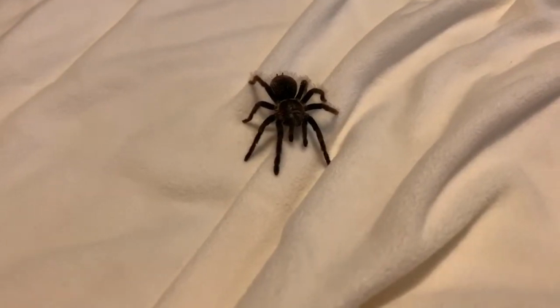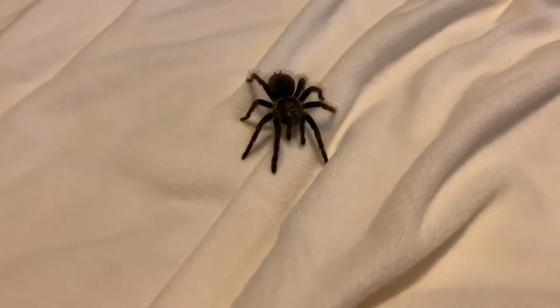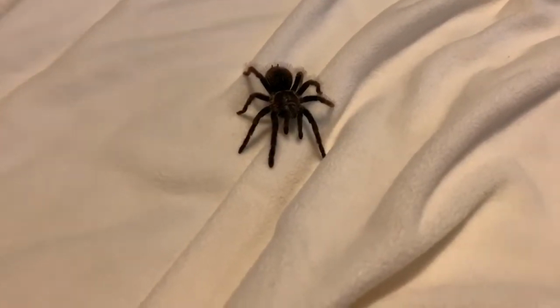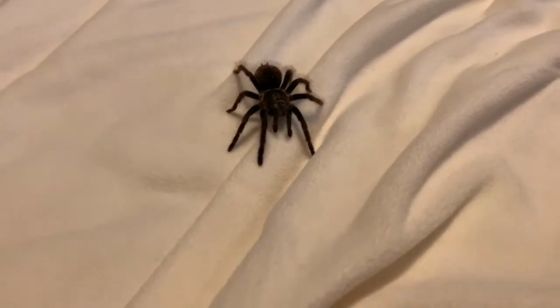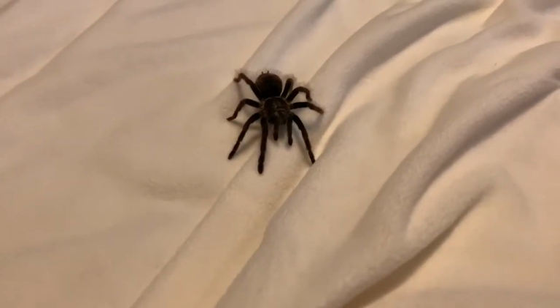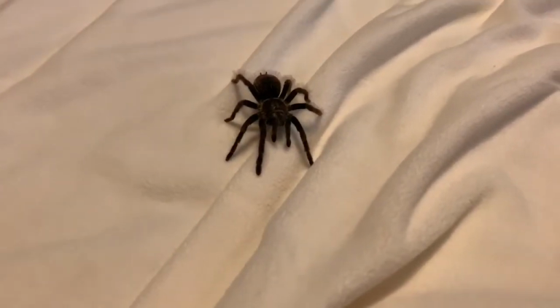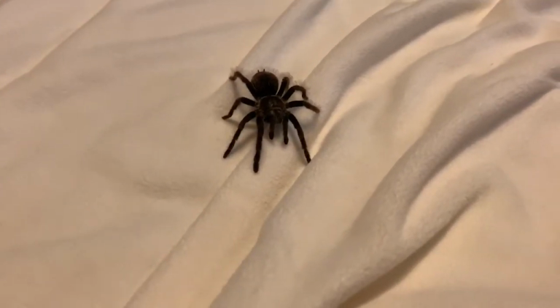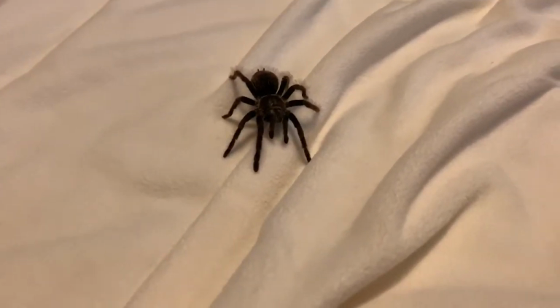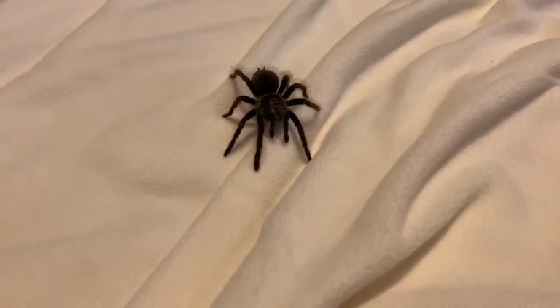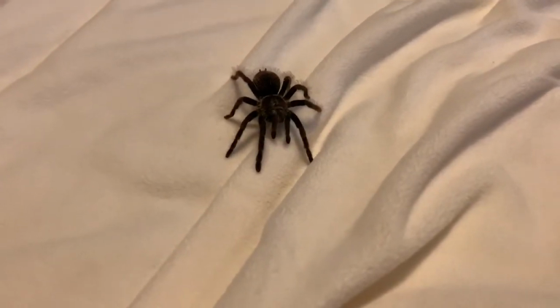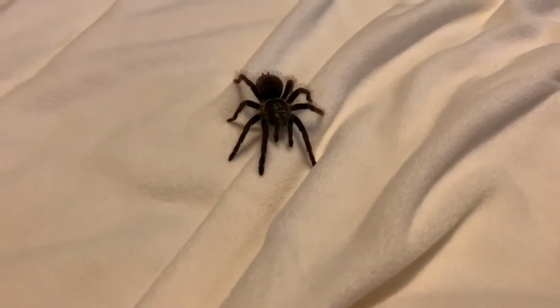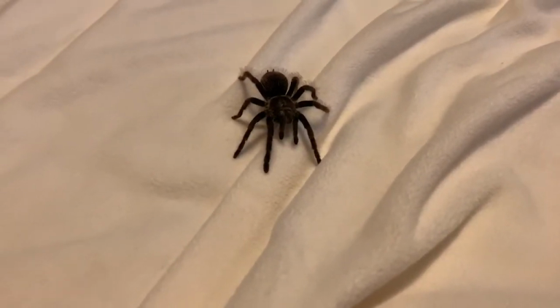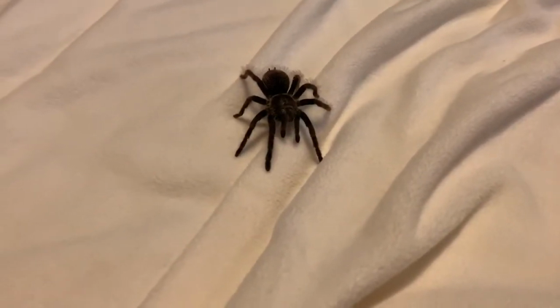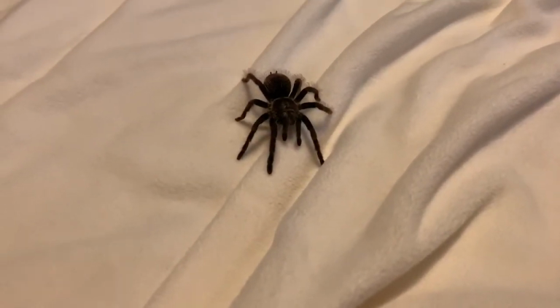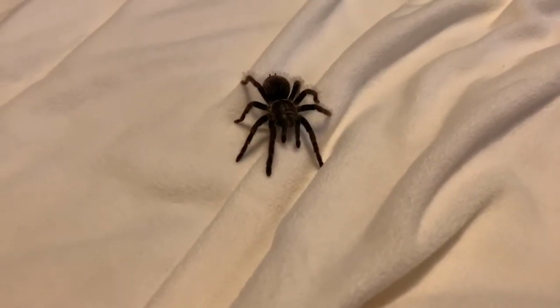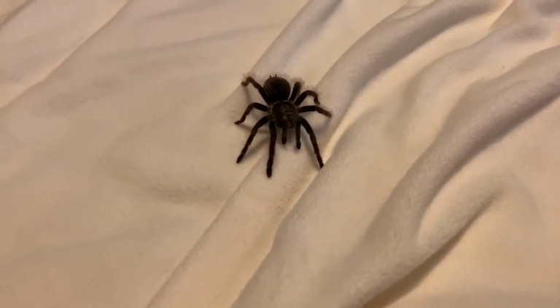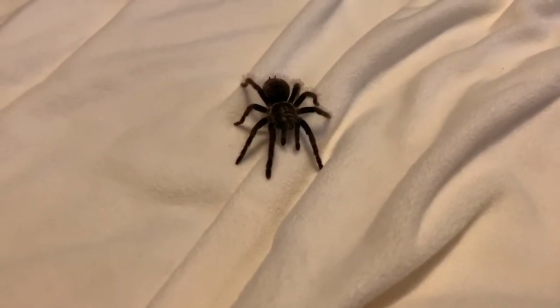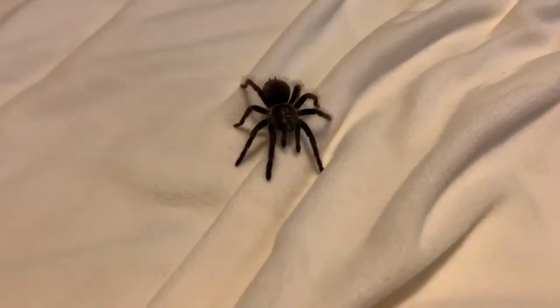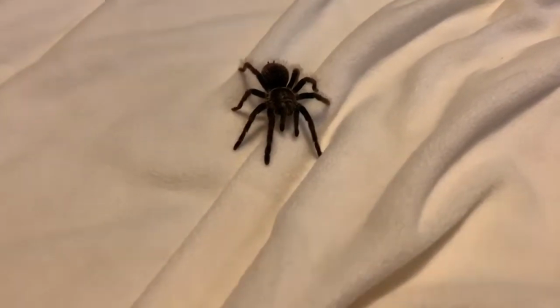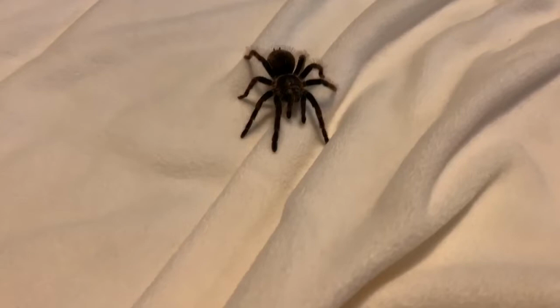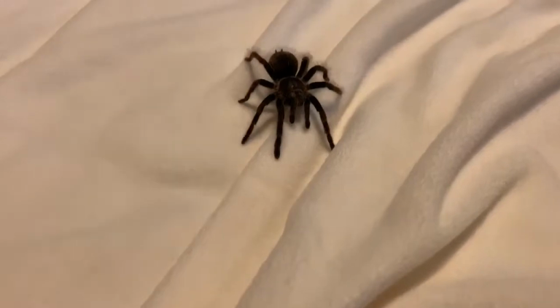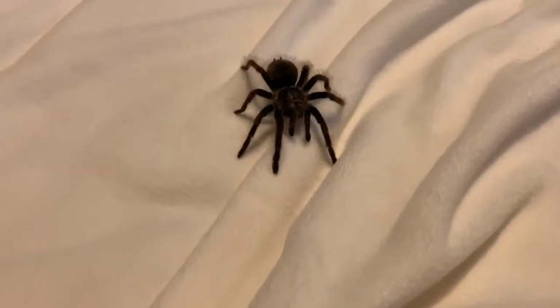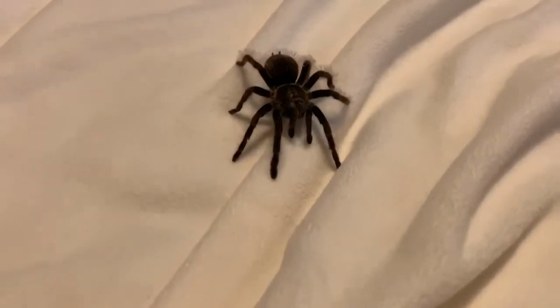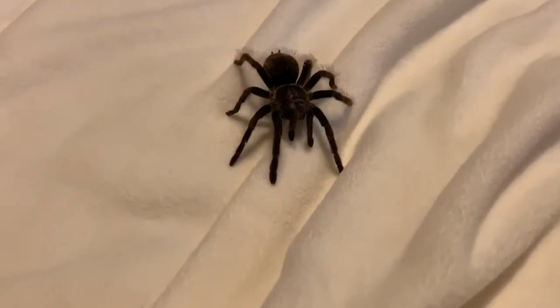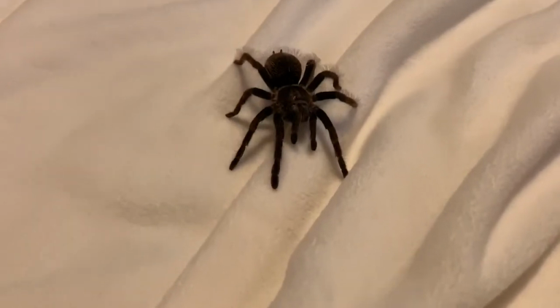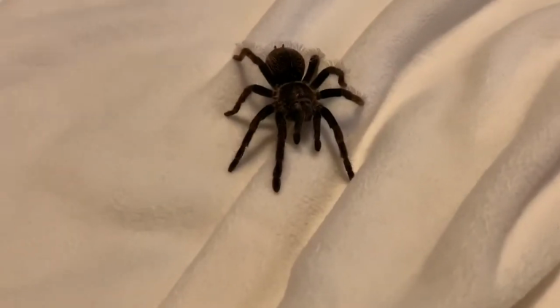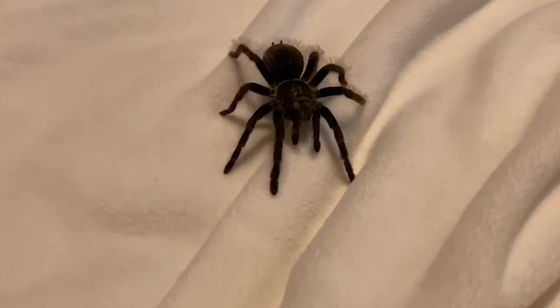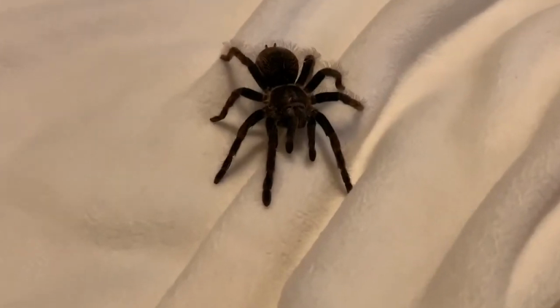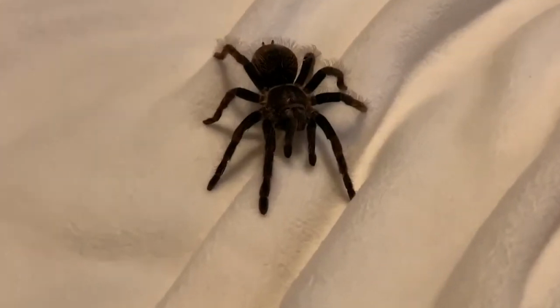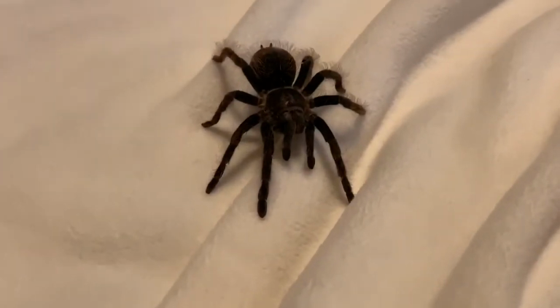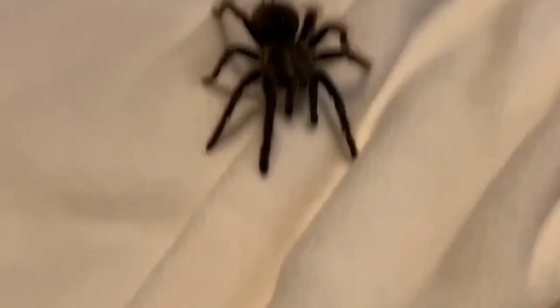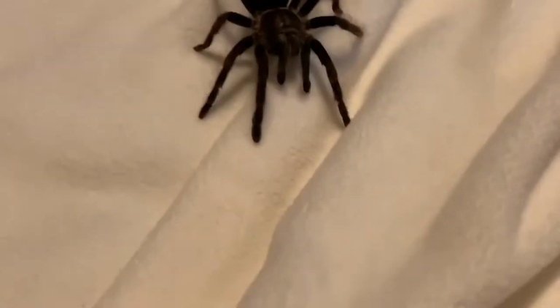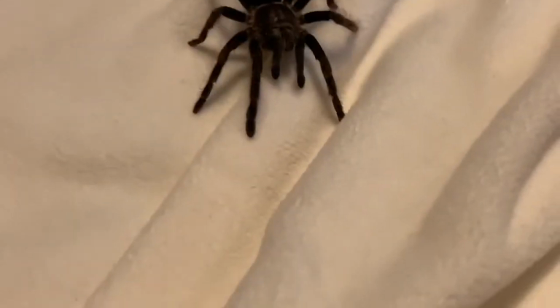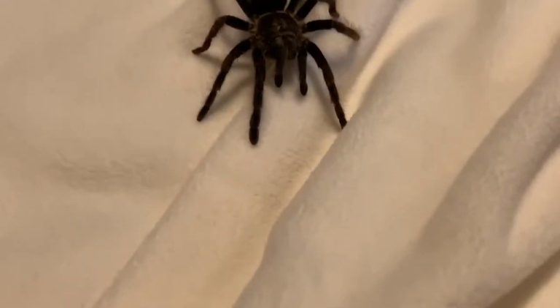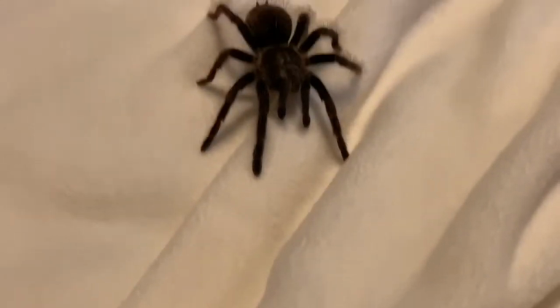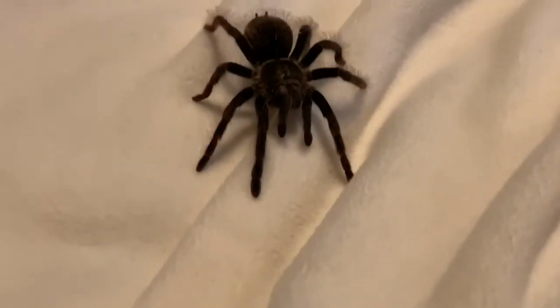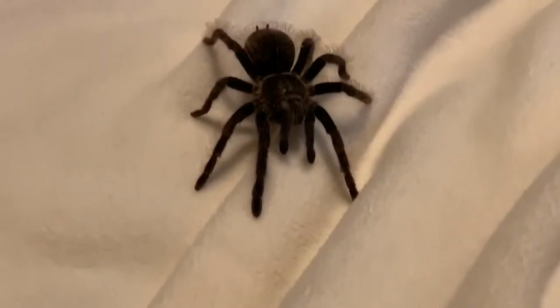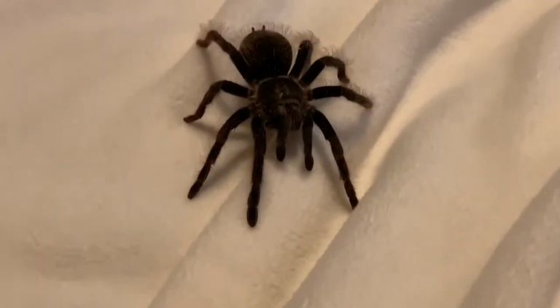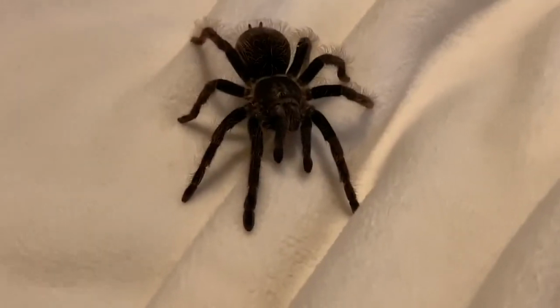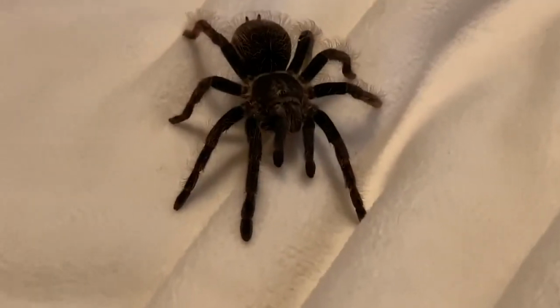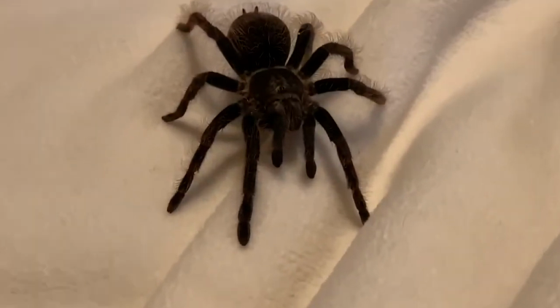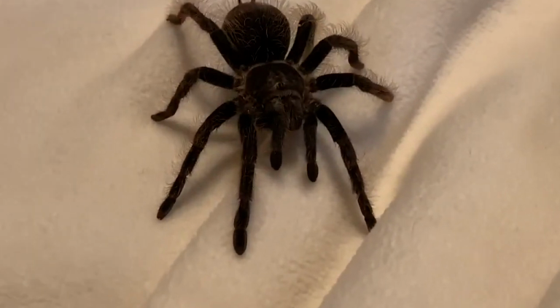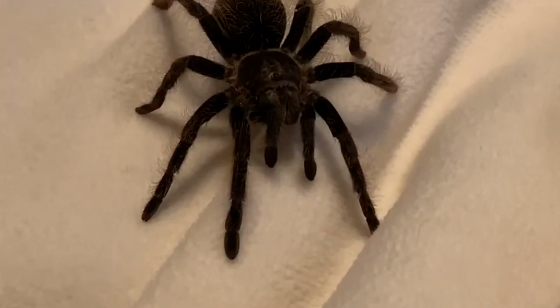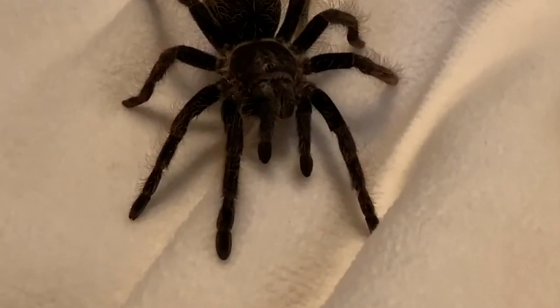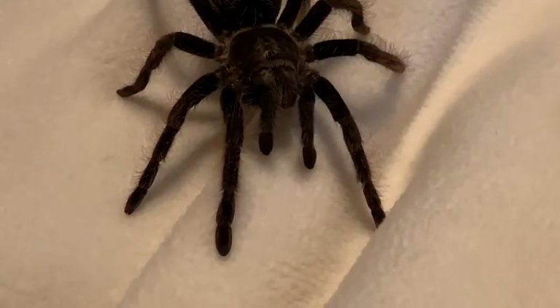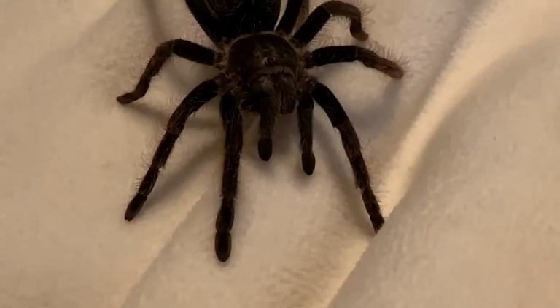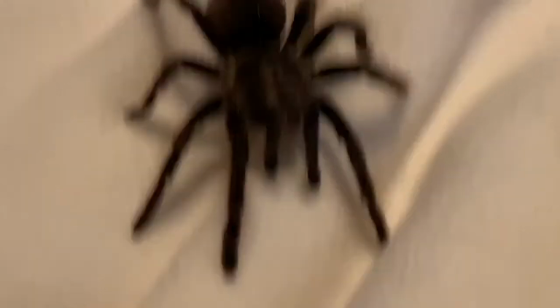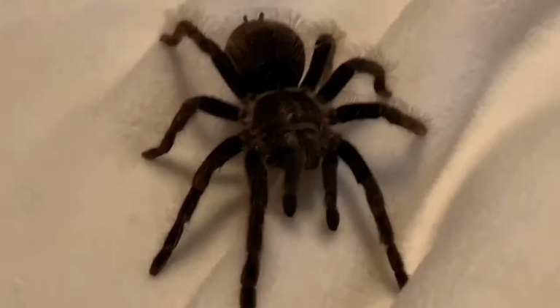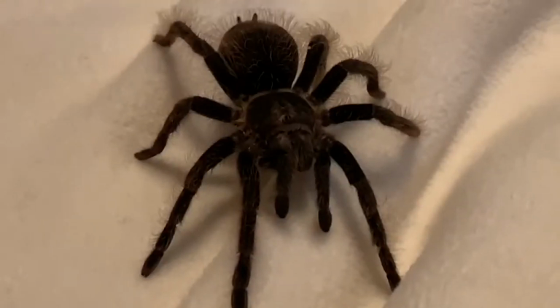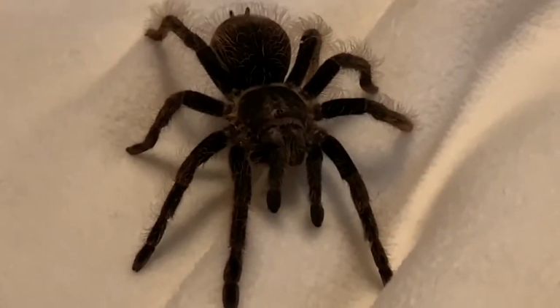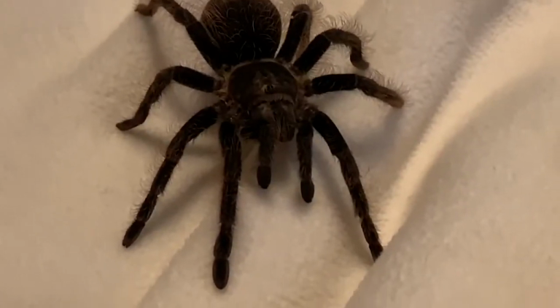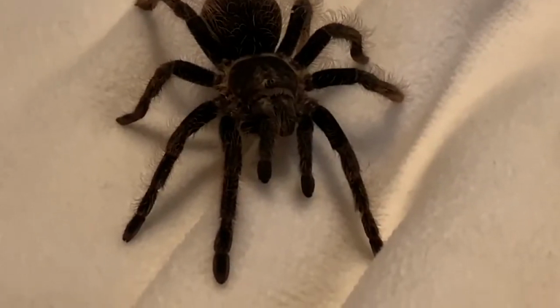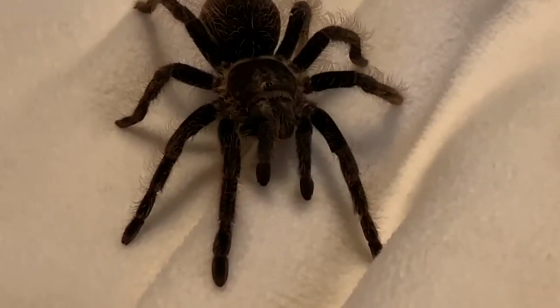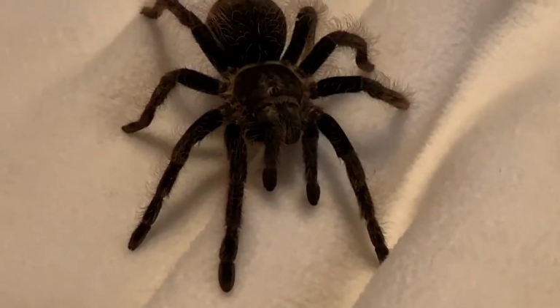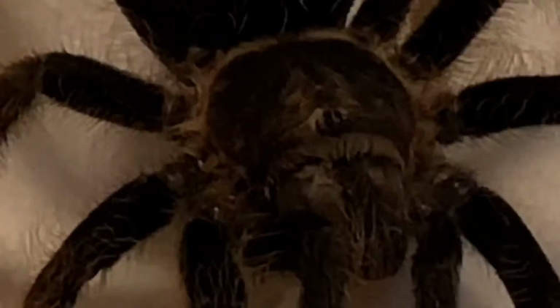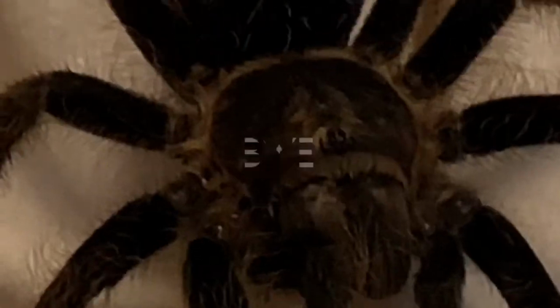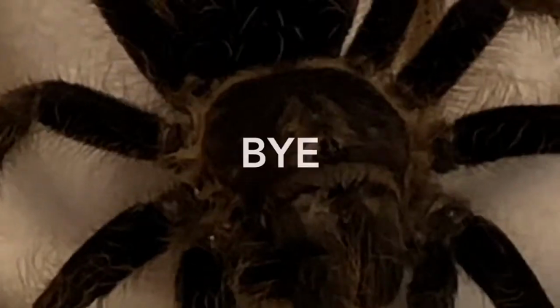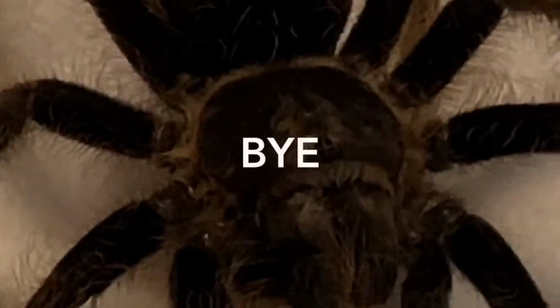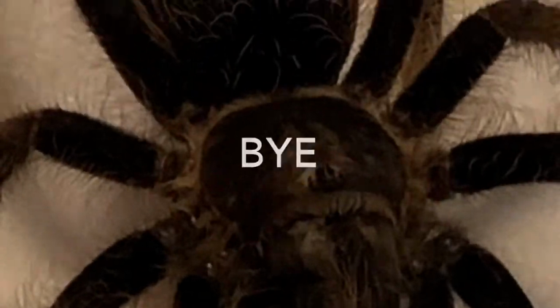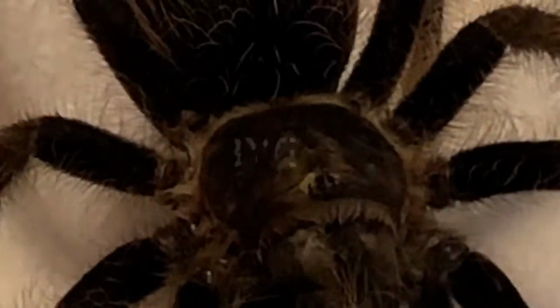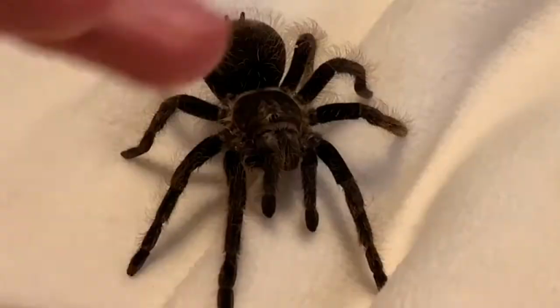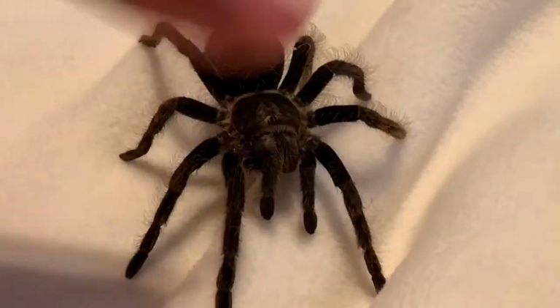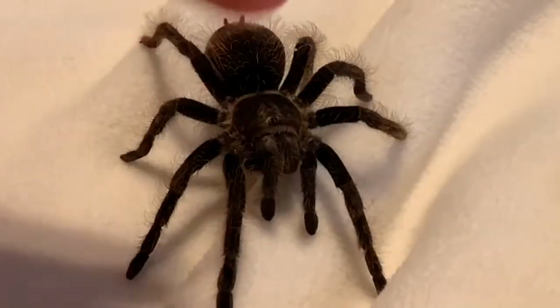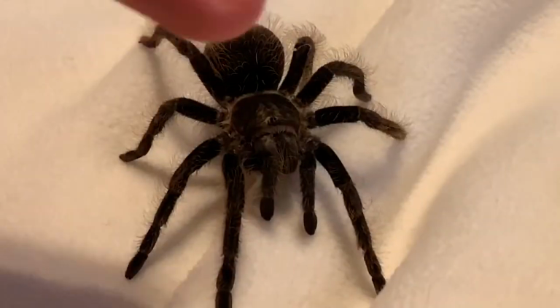And yeah, this was our video on how to handle a tarantula. Hope you guys did enjoy, and we will see you guys later. Say bye, Curly! Bye.